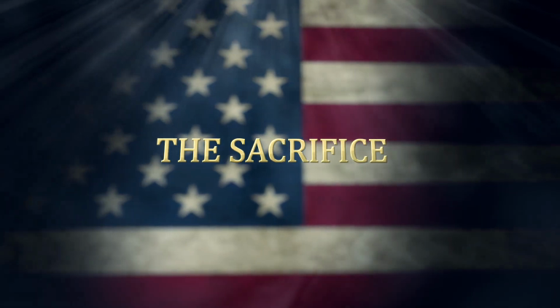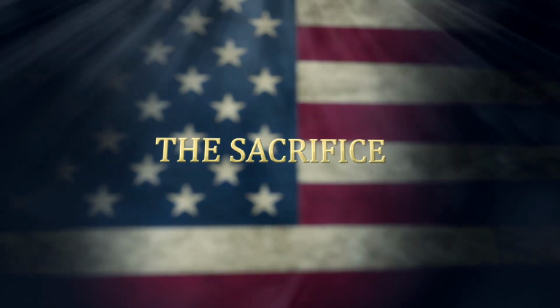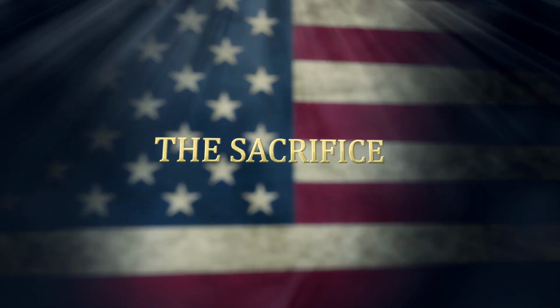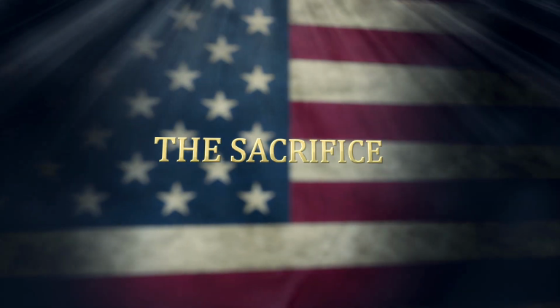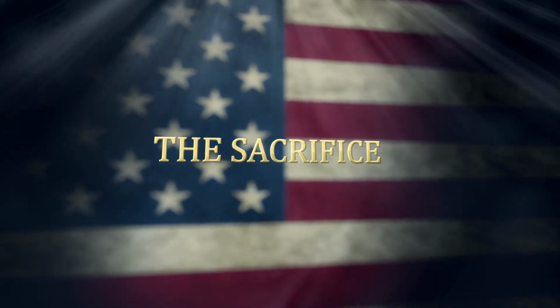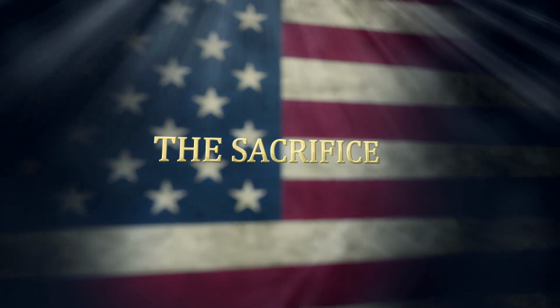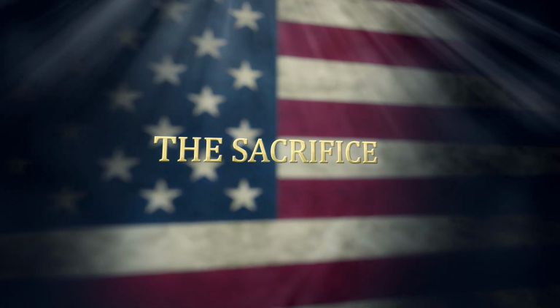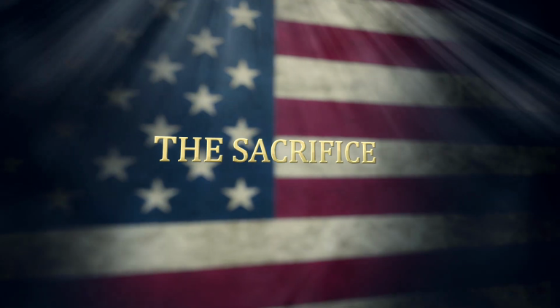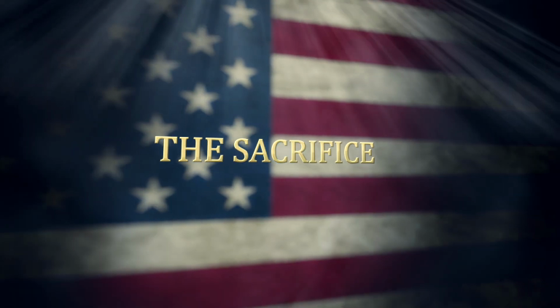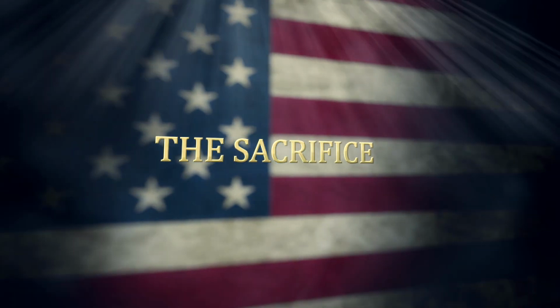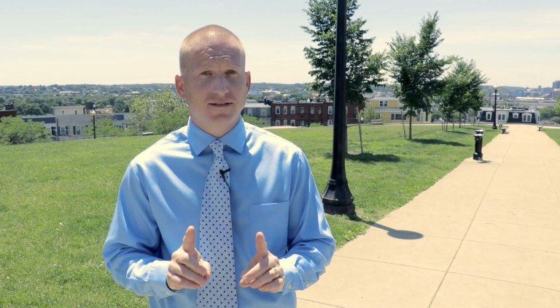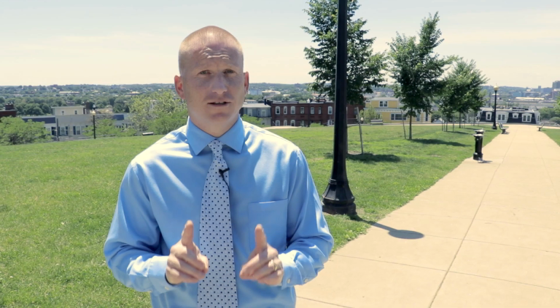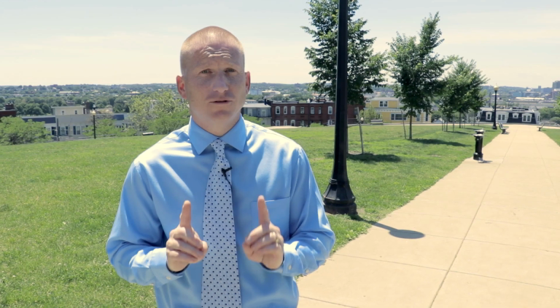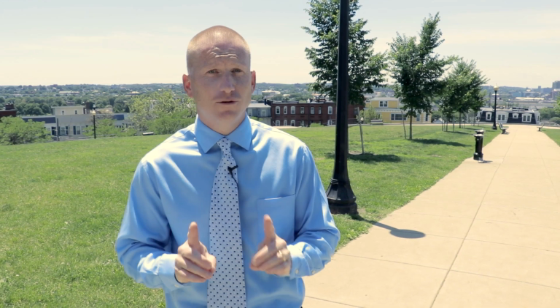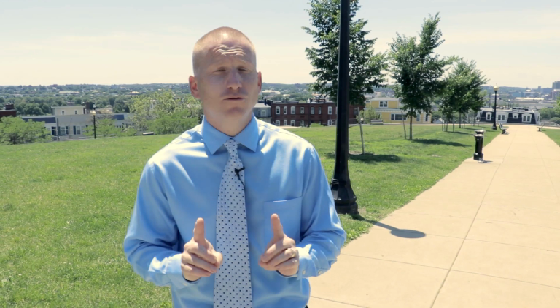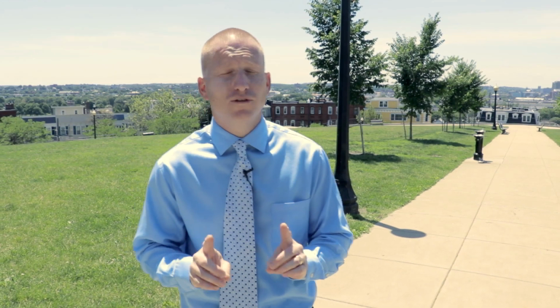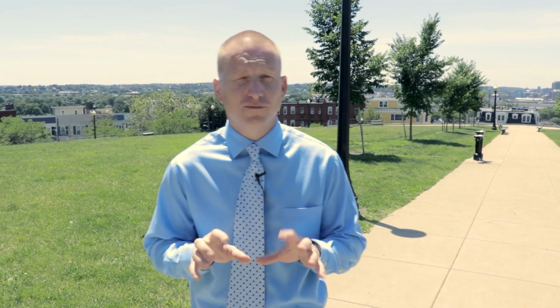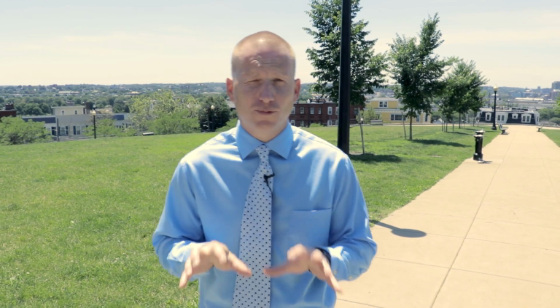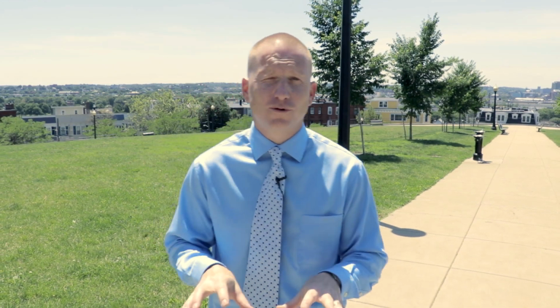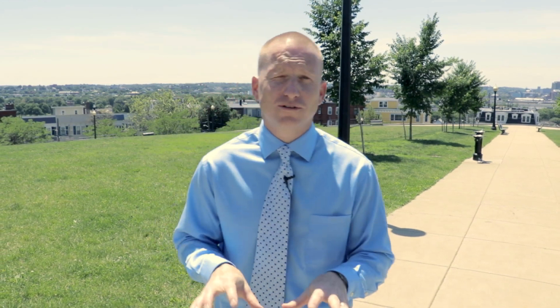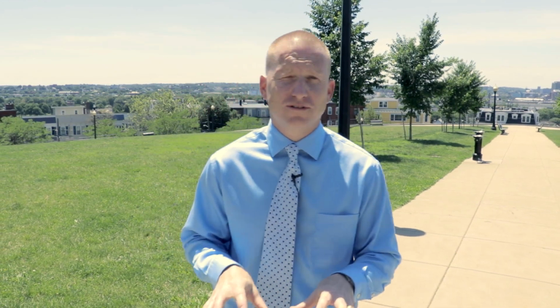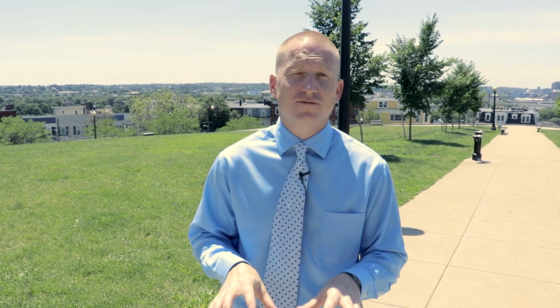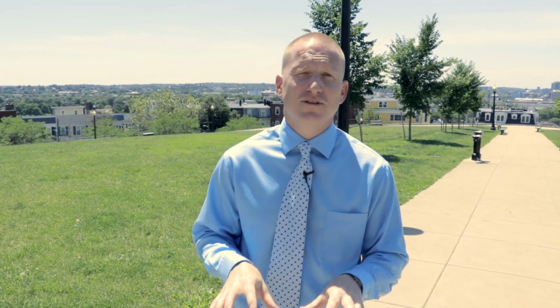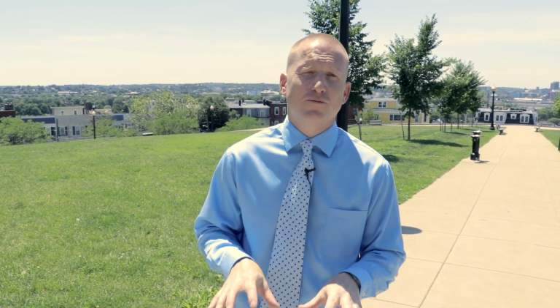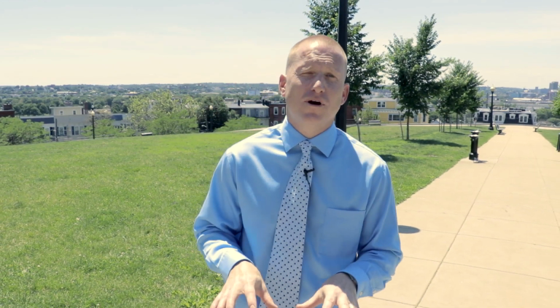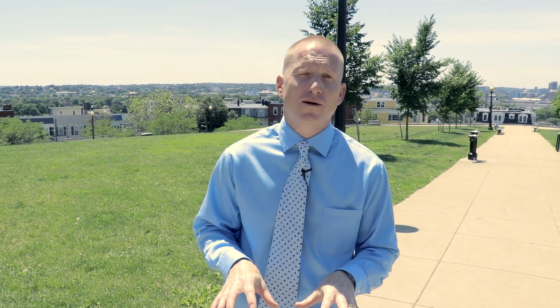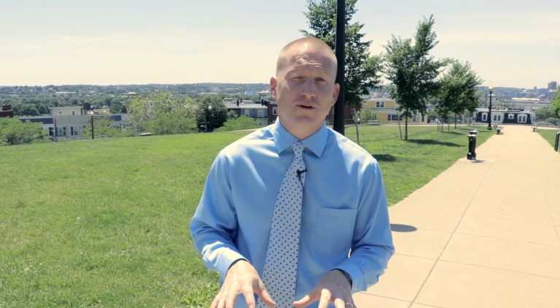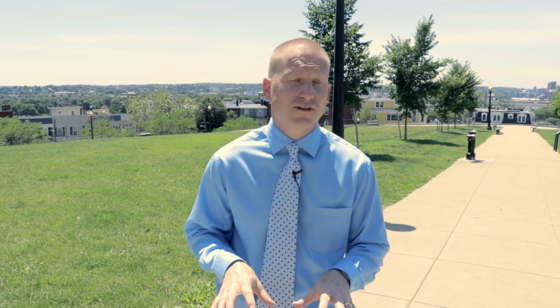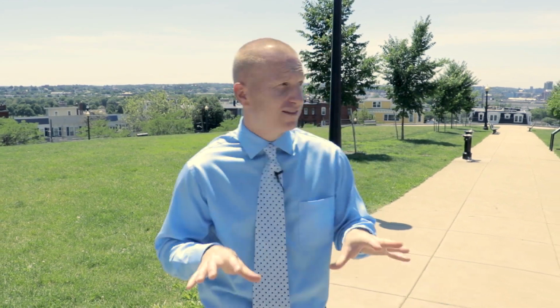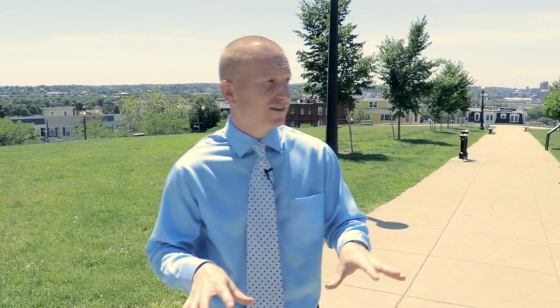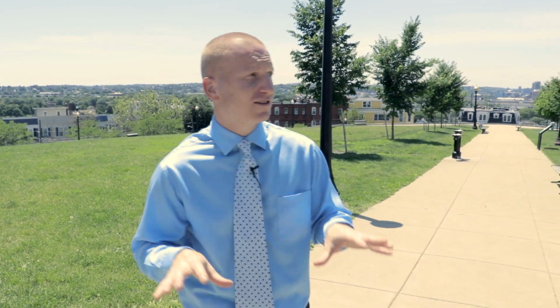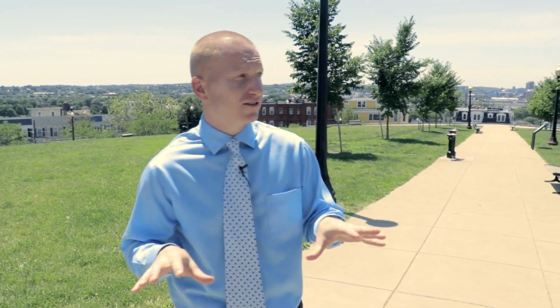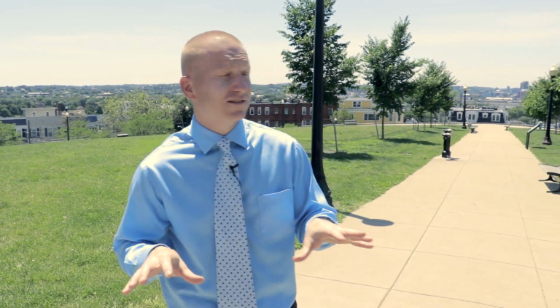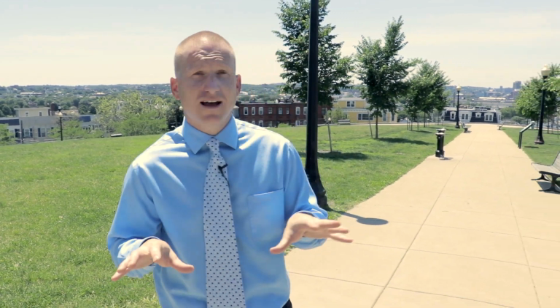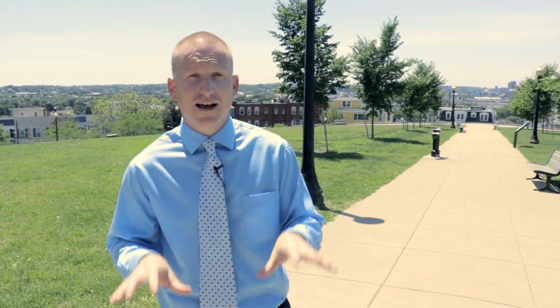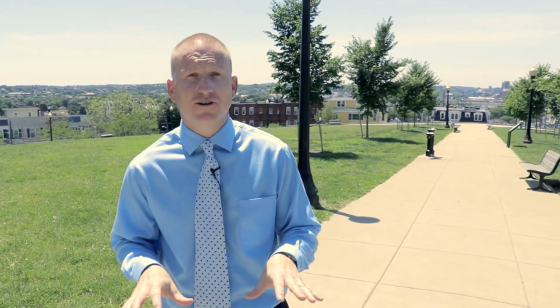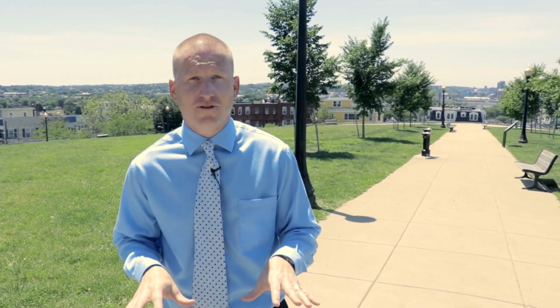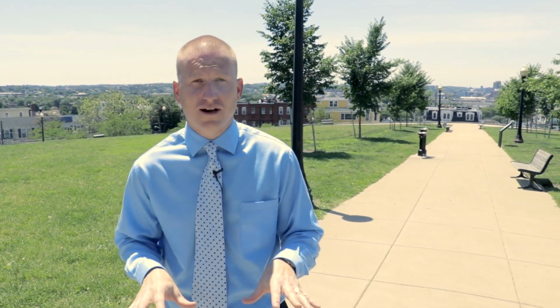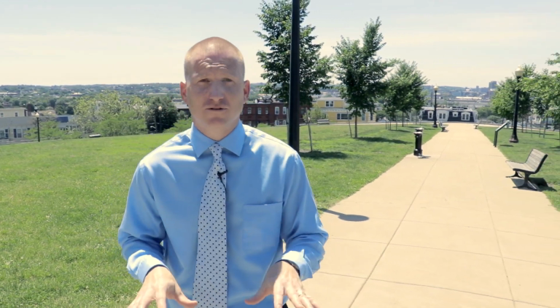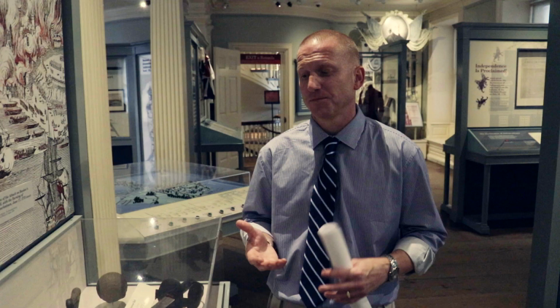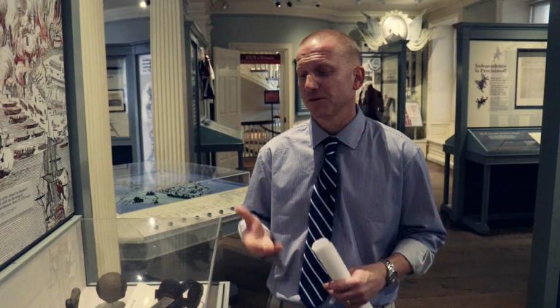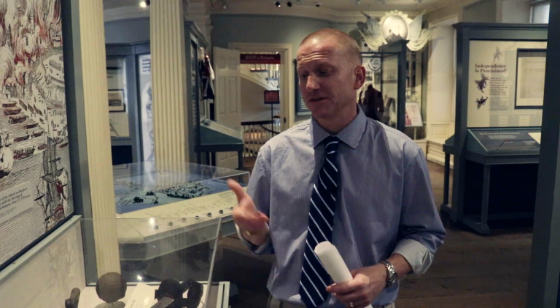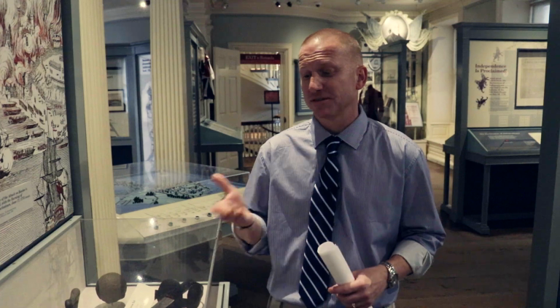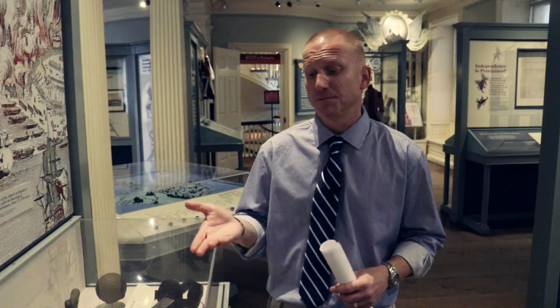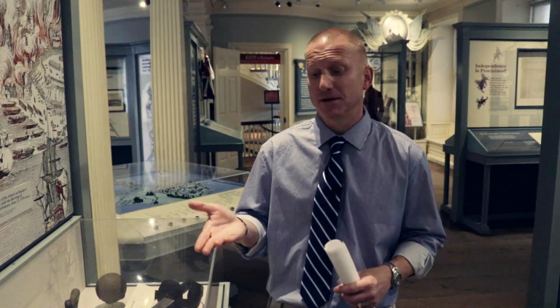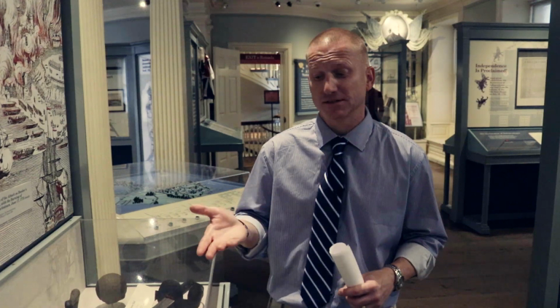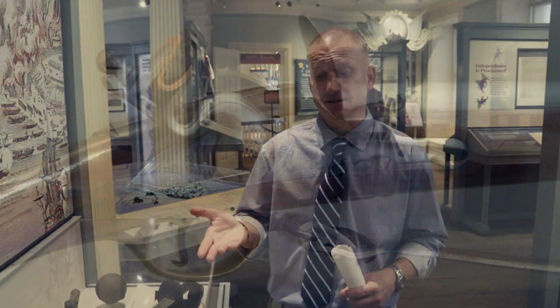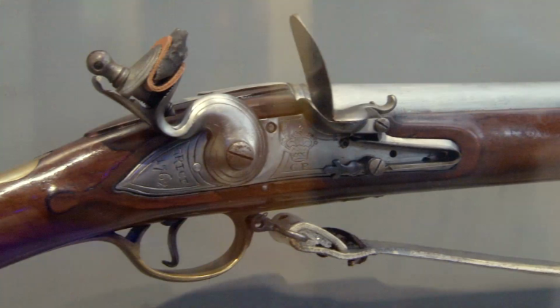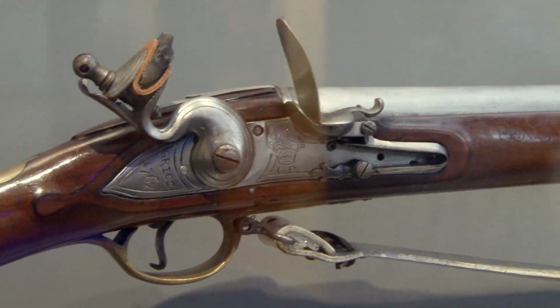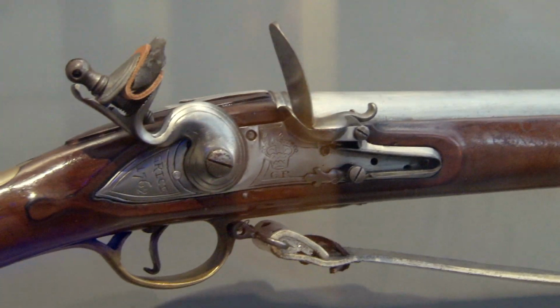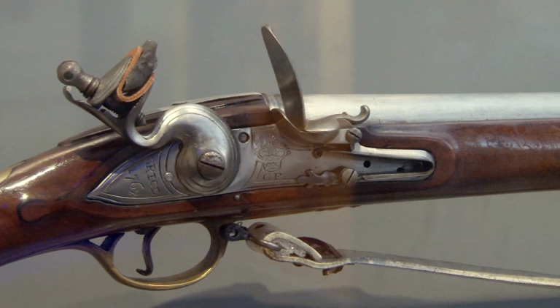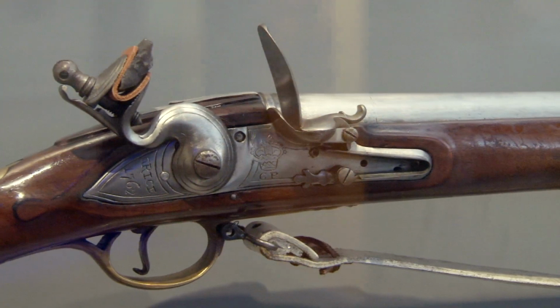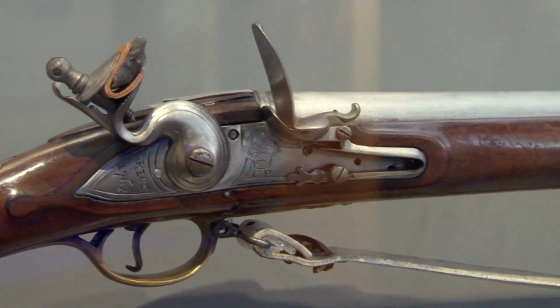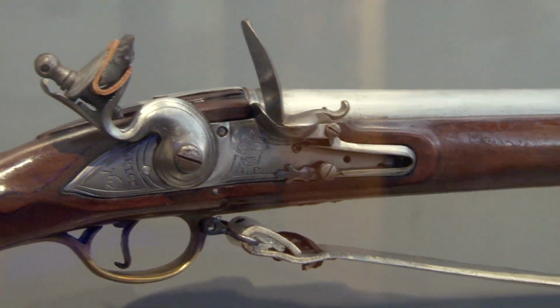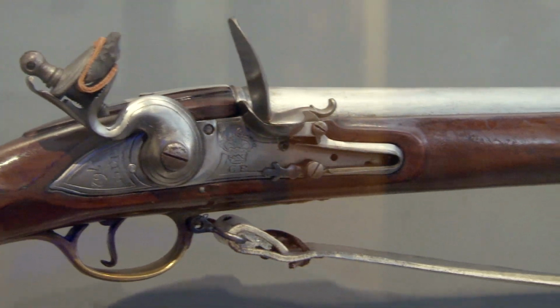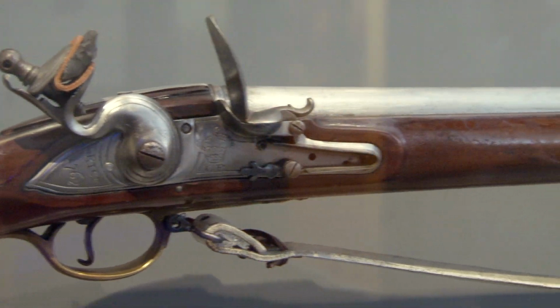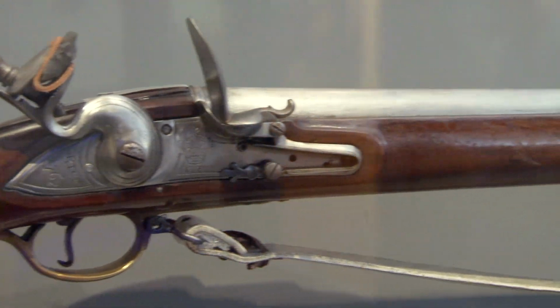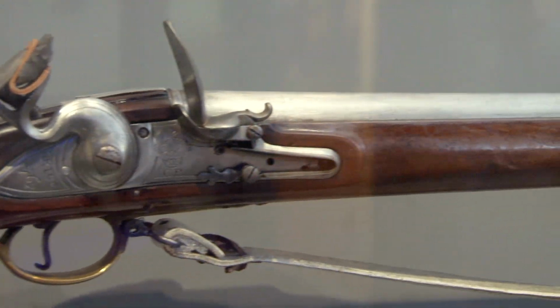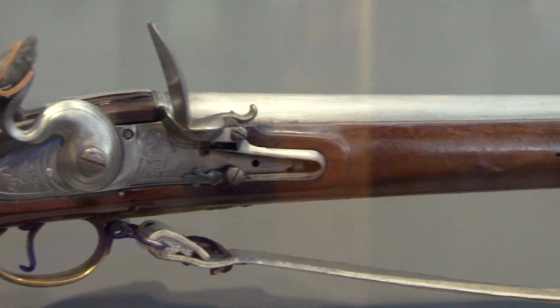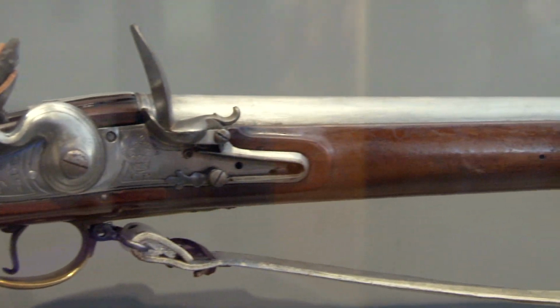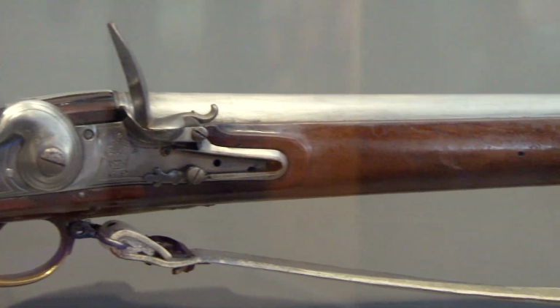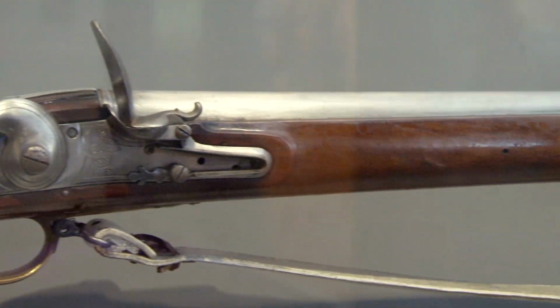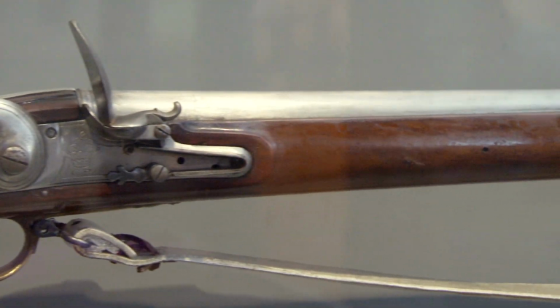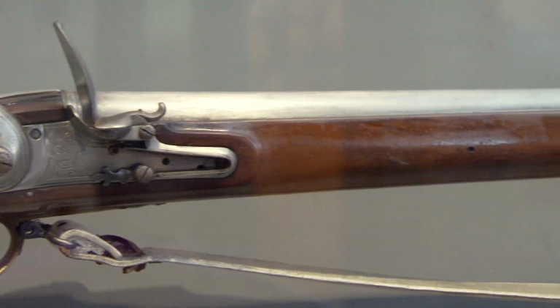Both sides knew the importance of this property. This is the high ground. This is a musket that was found at Bunker Hill at the site.